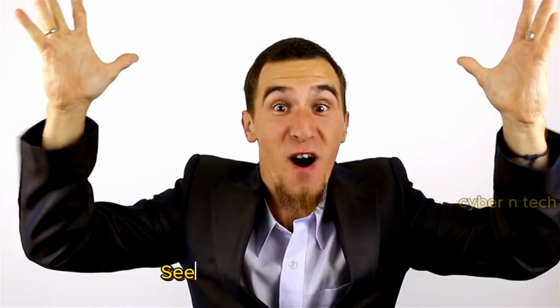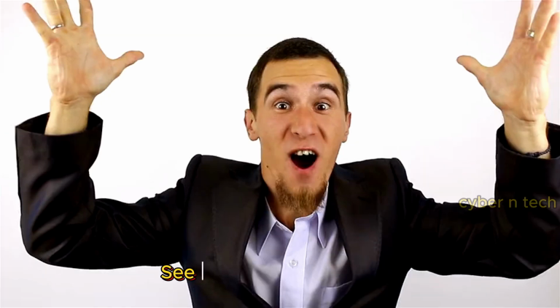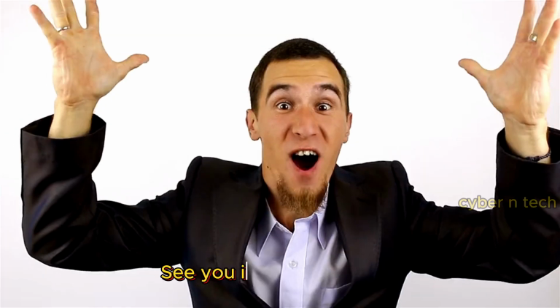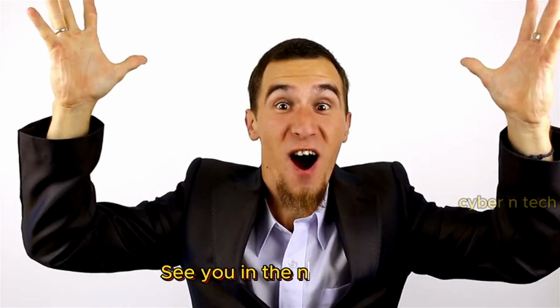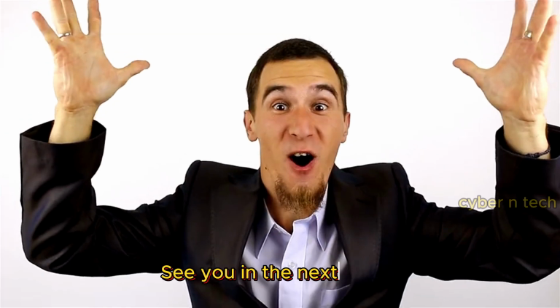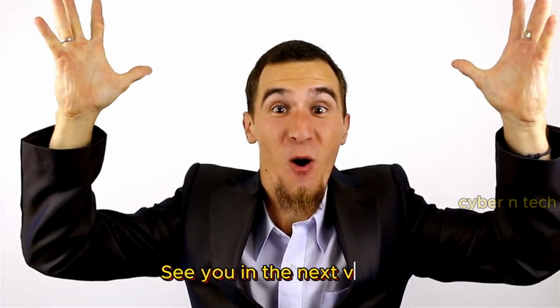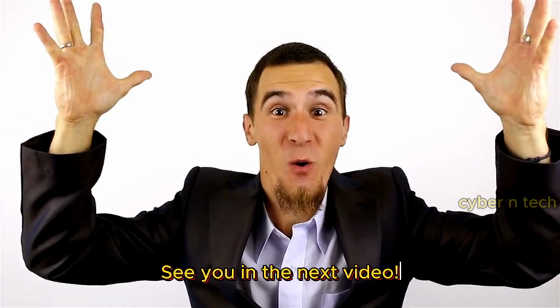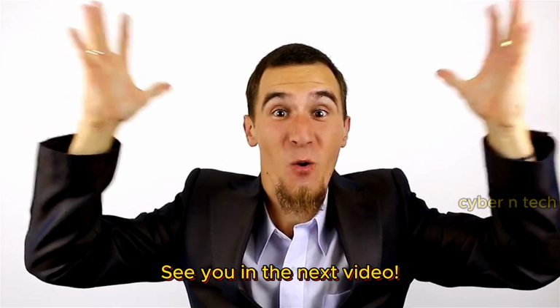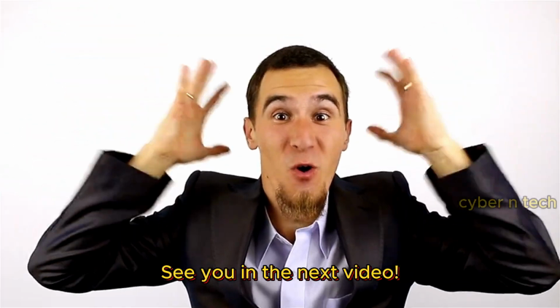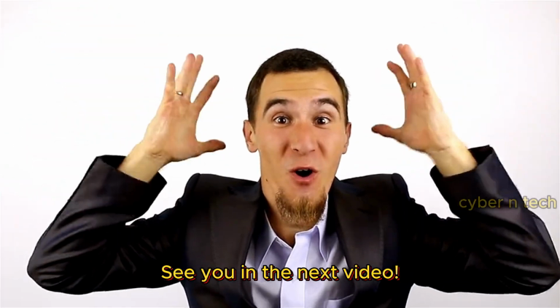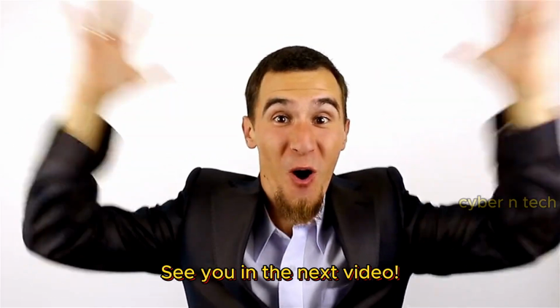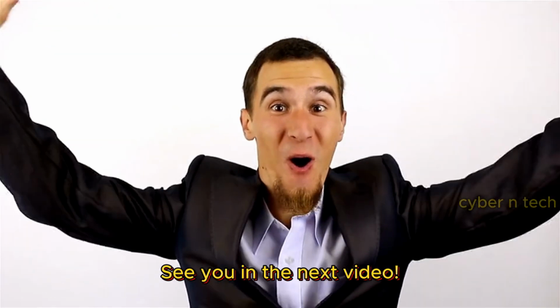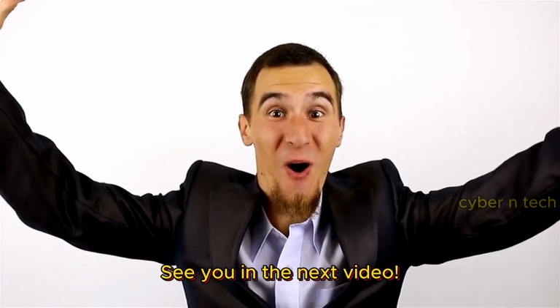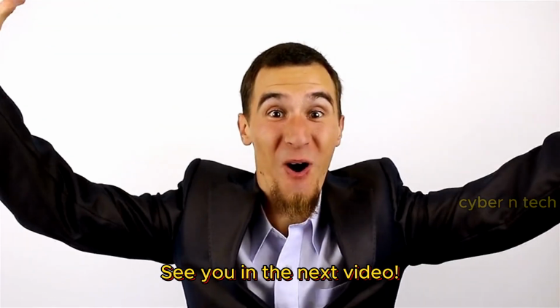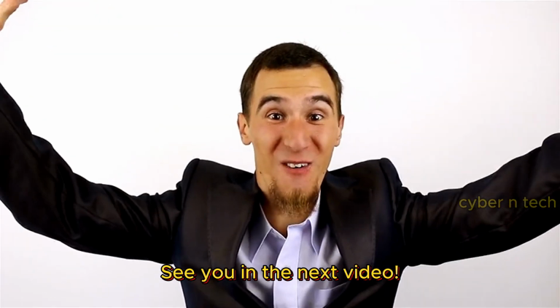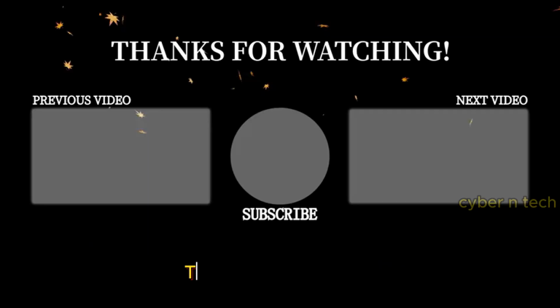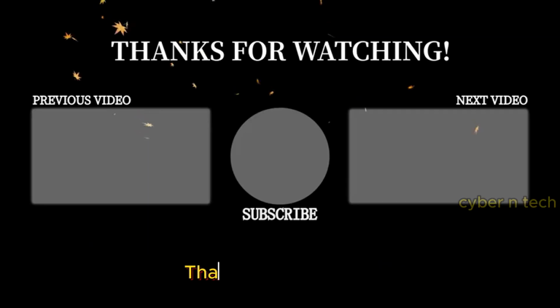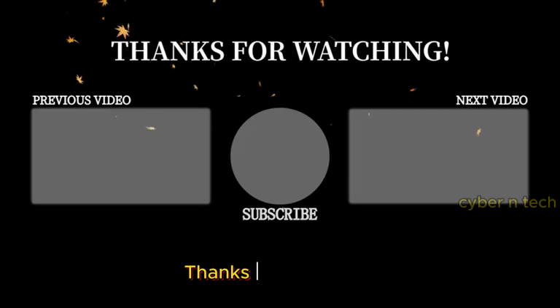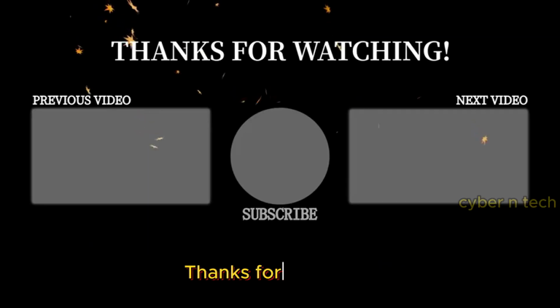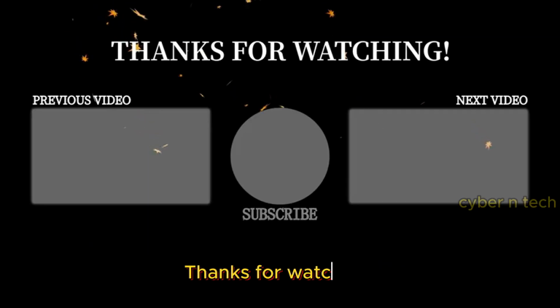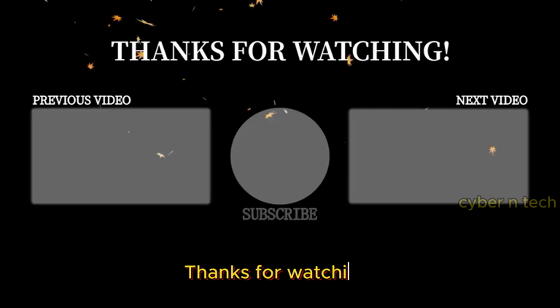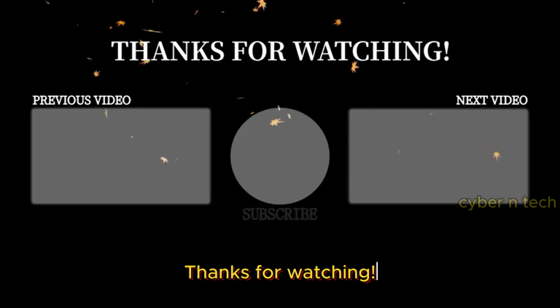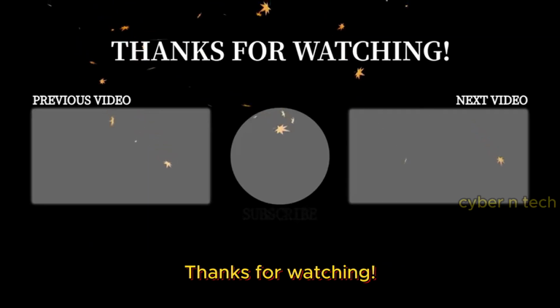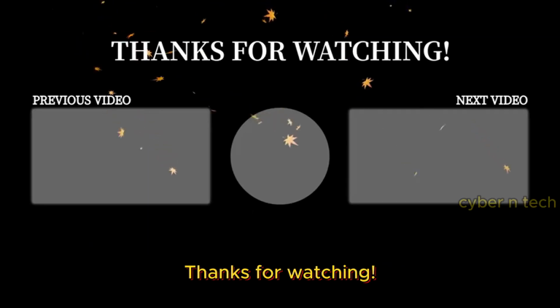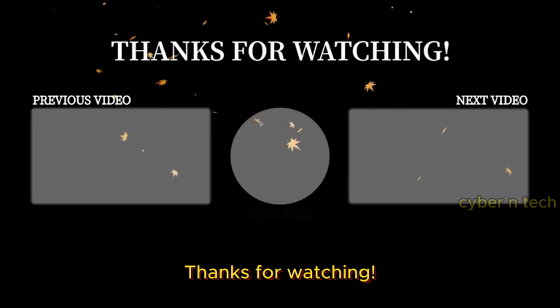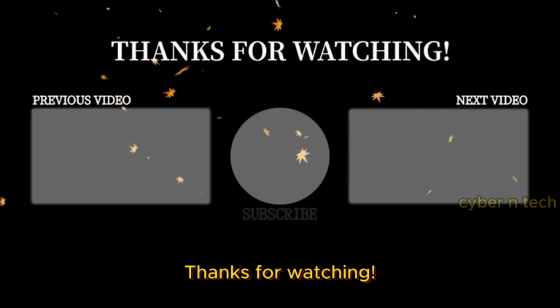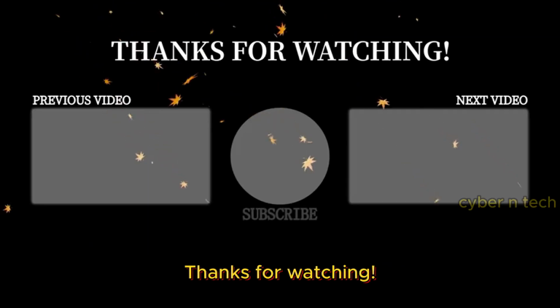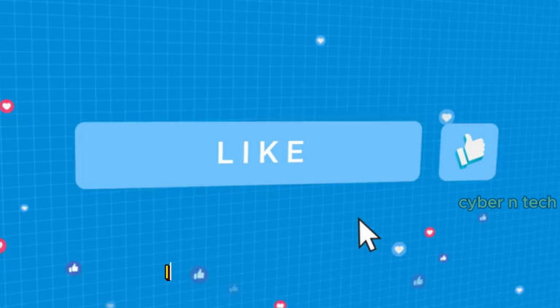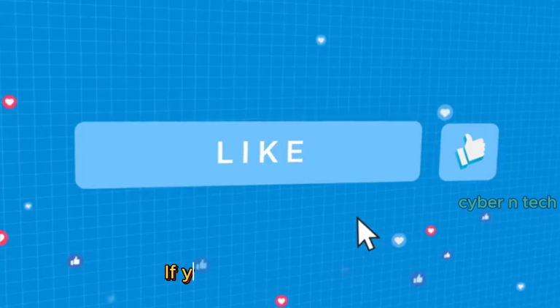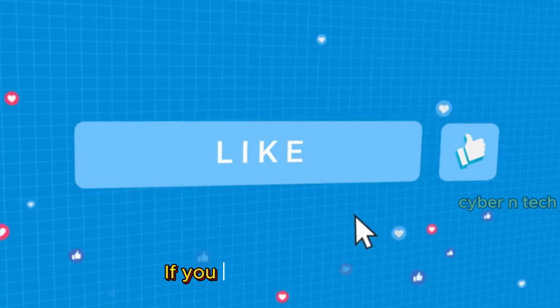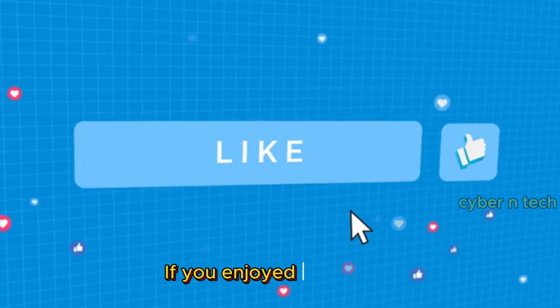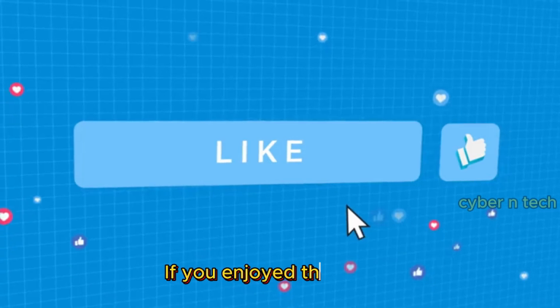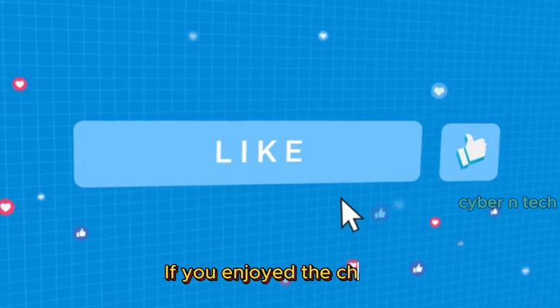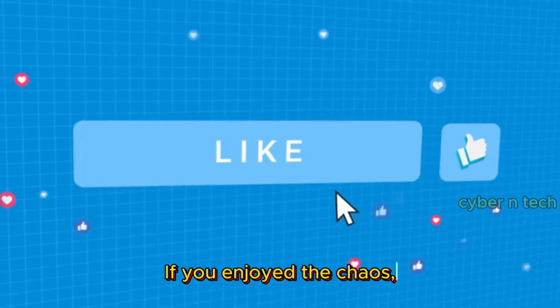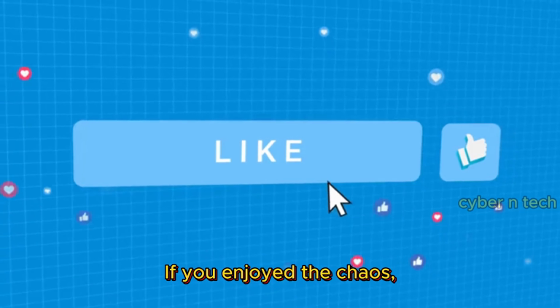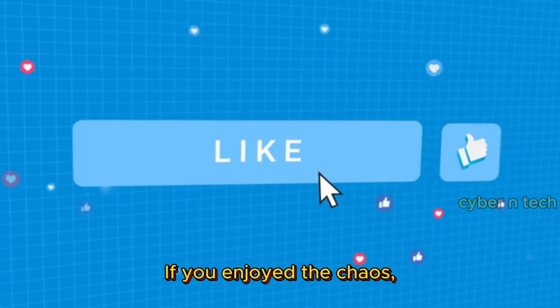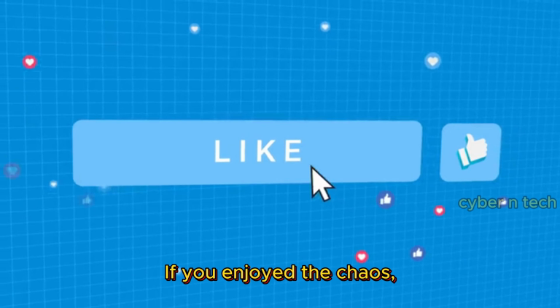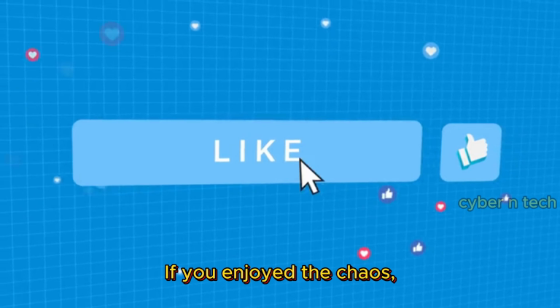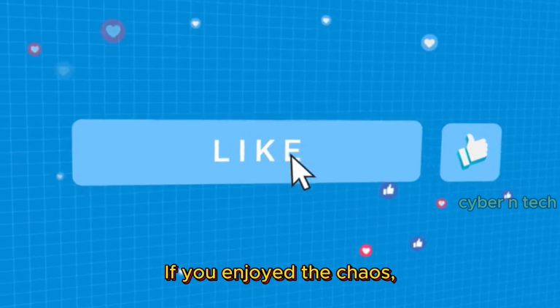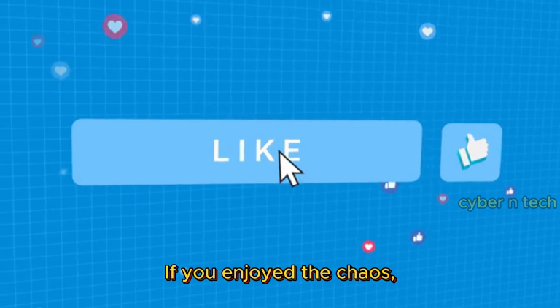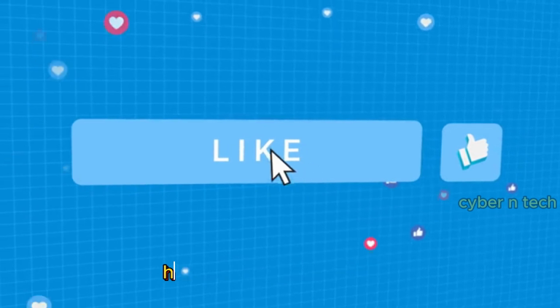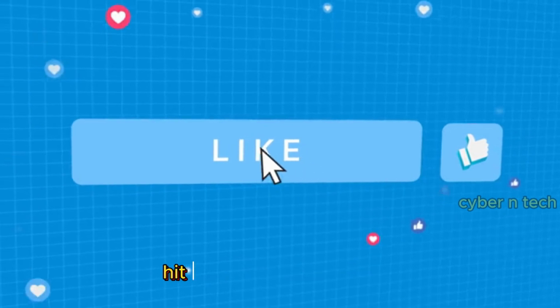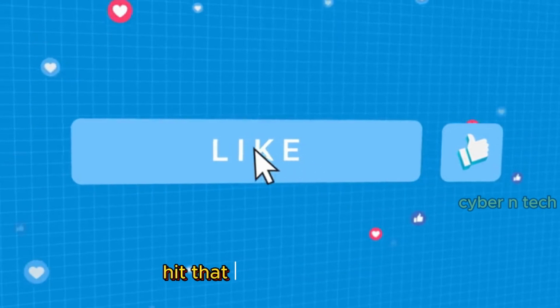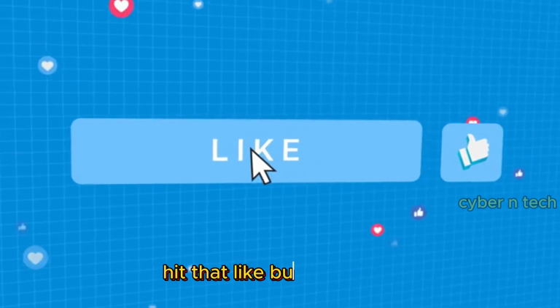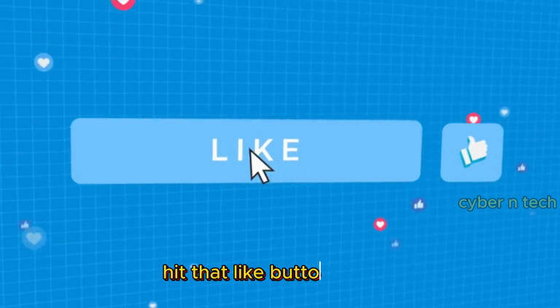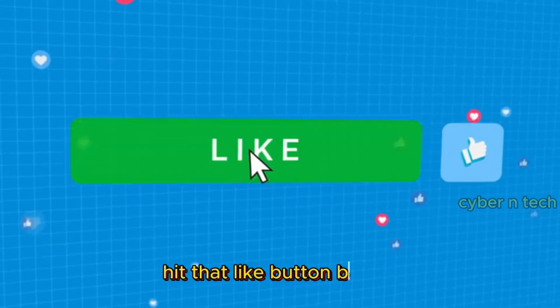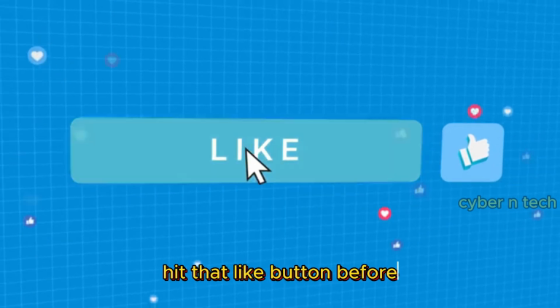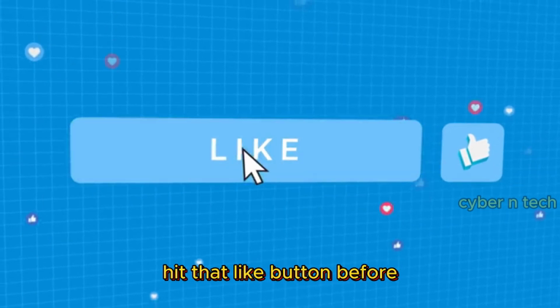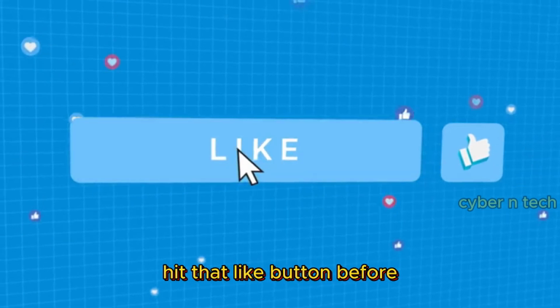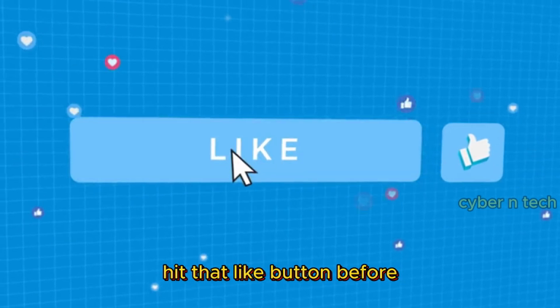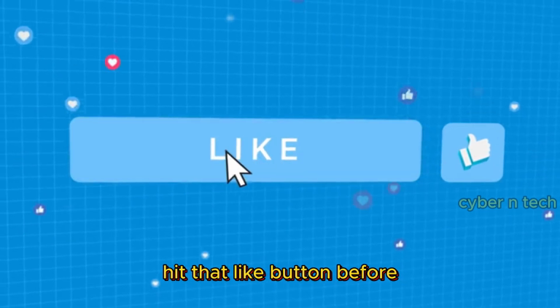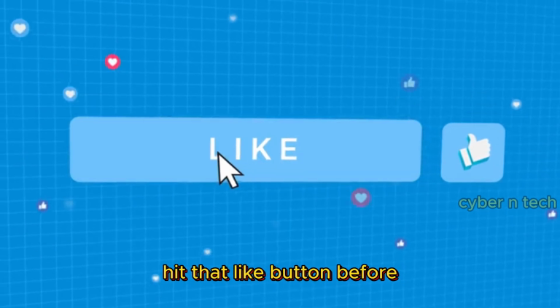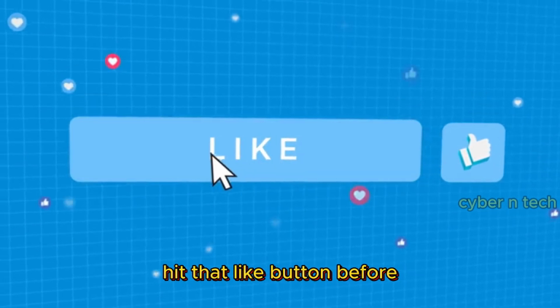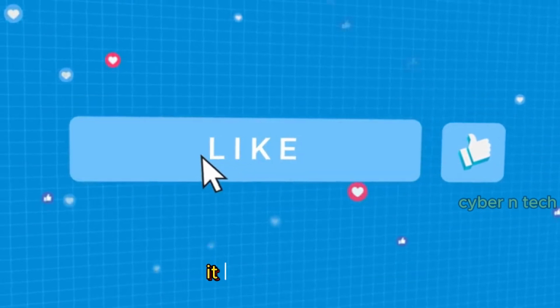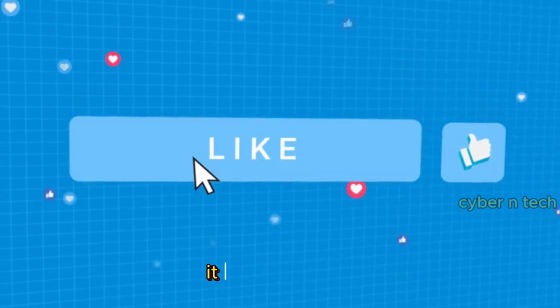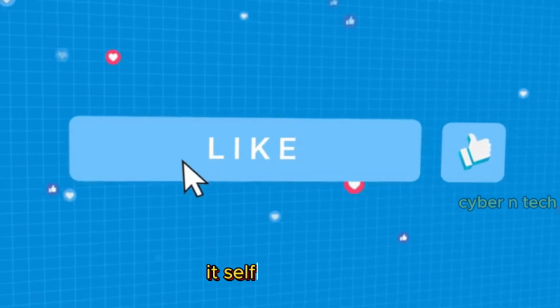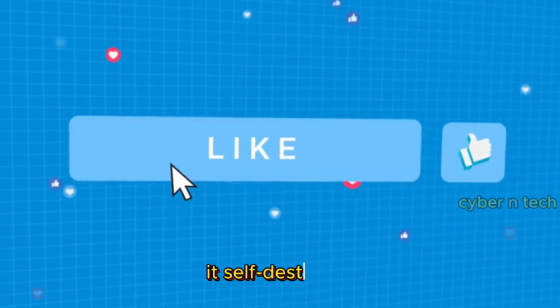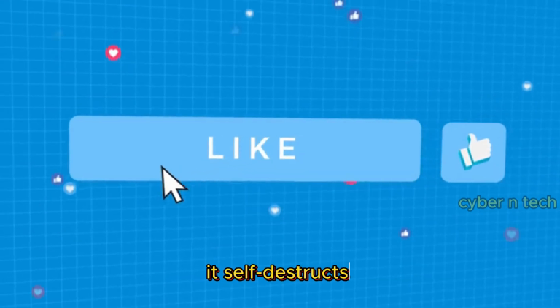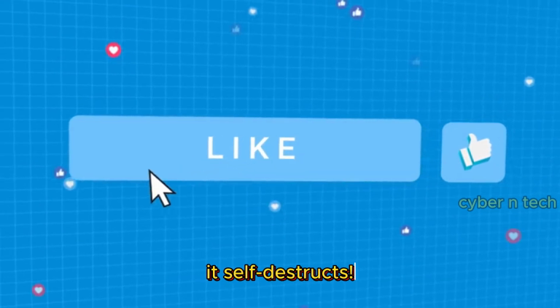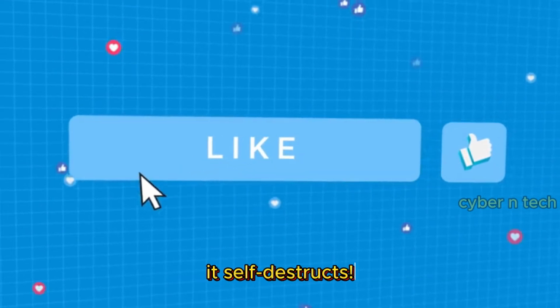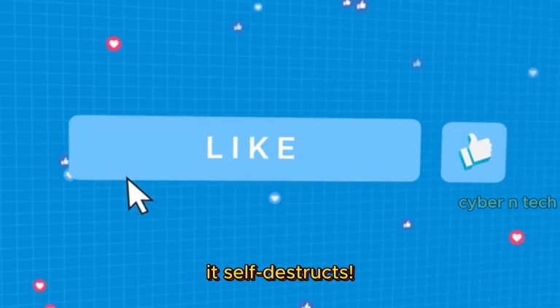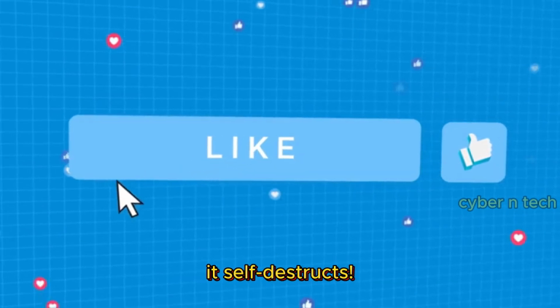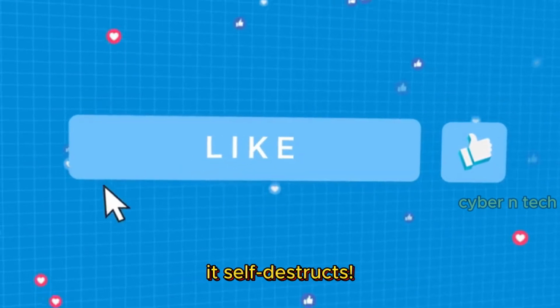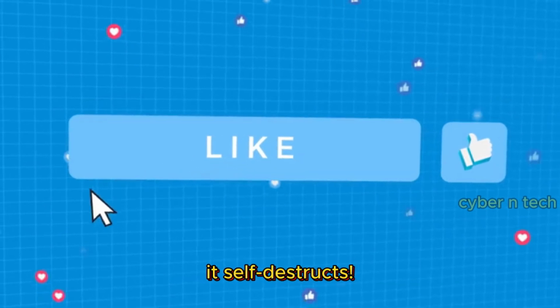See you in the next video. Thanks for watching. If you enjoyed the chaos, hit that like button before it self-destructs.